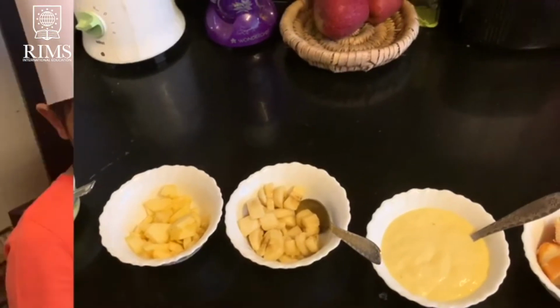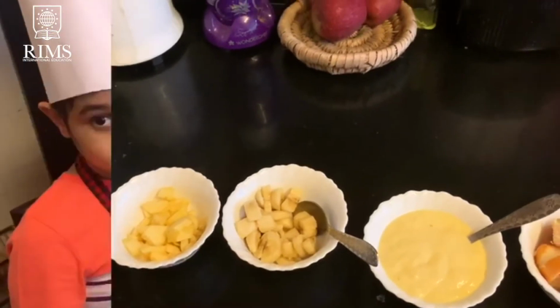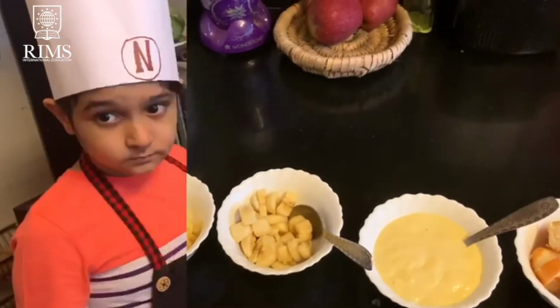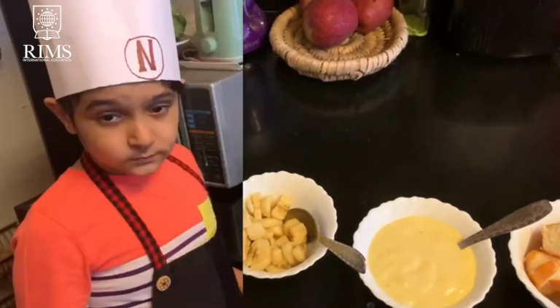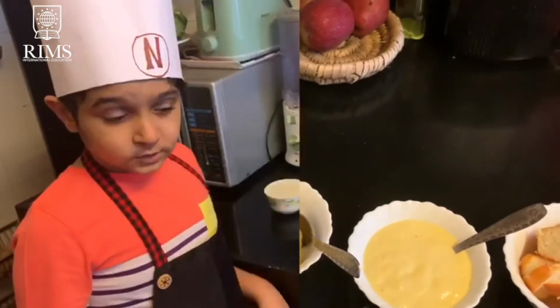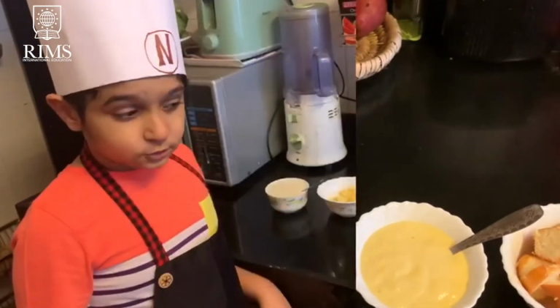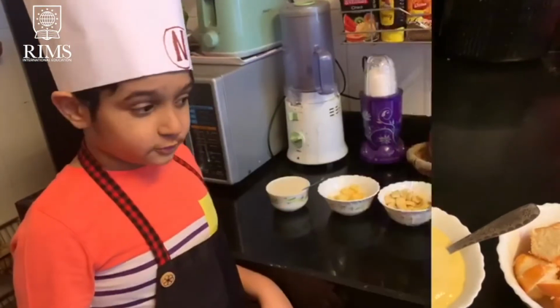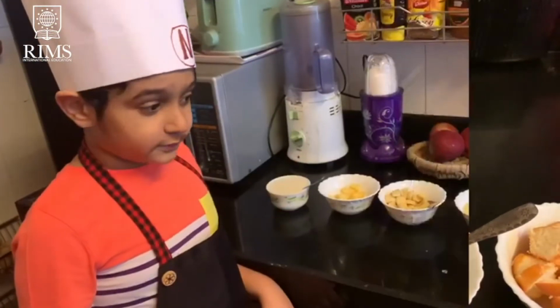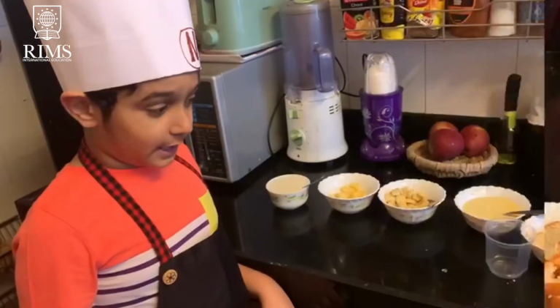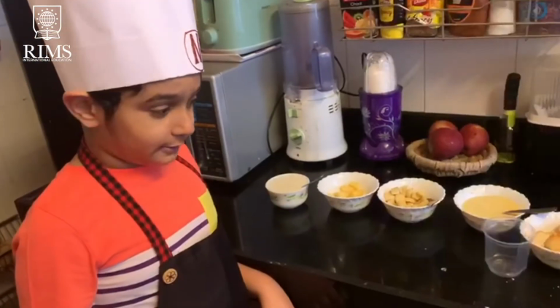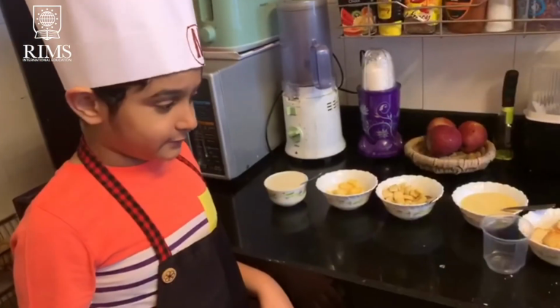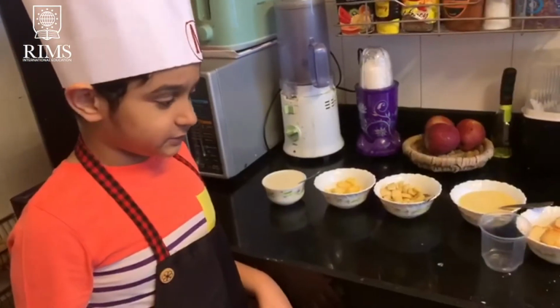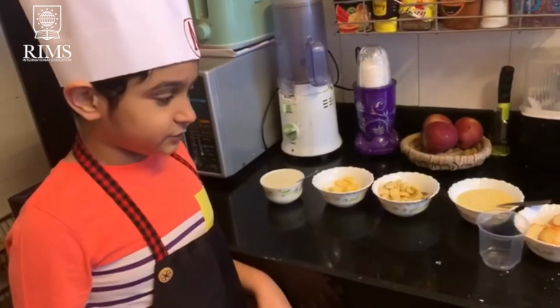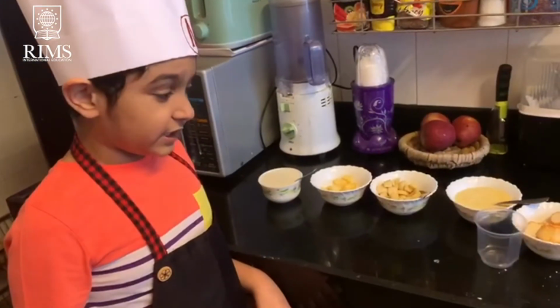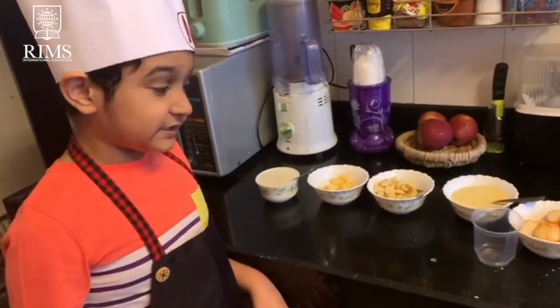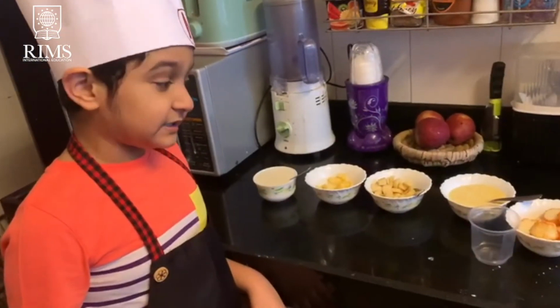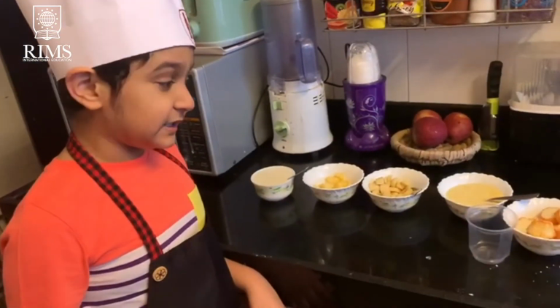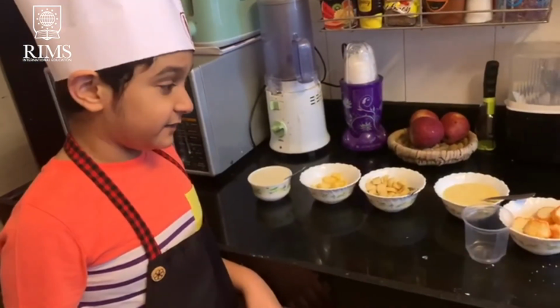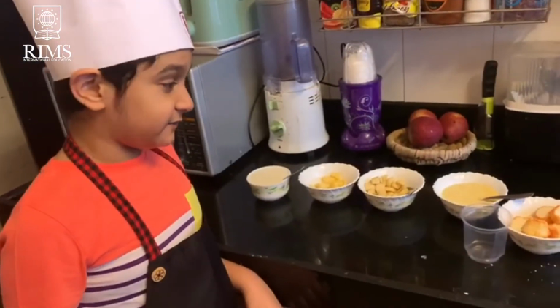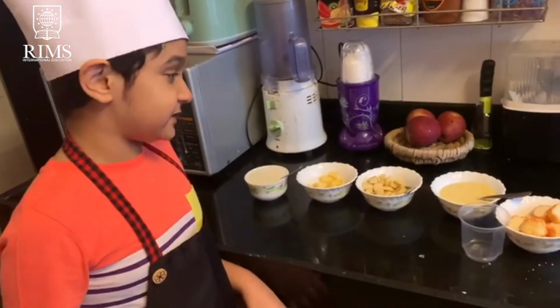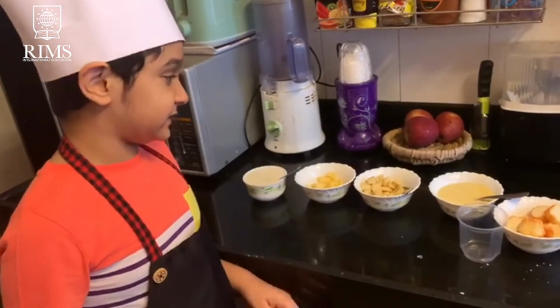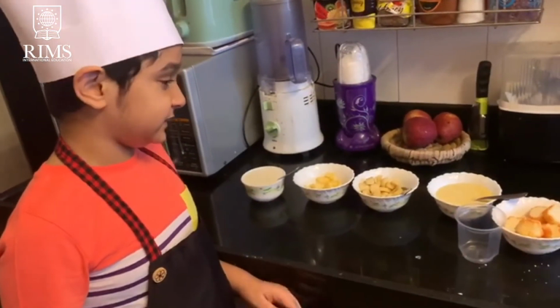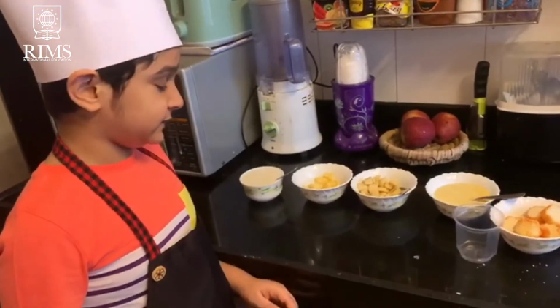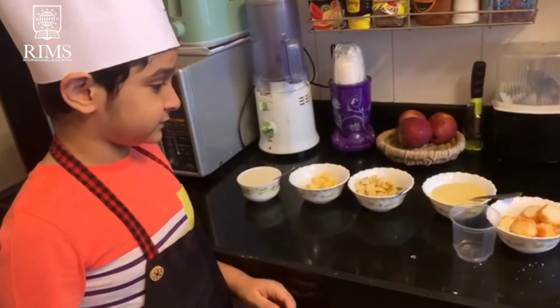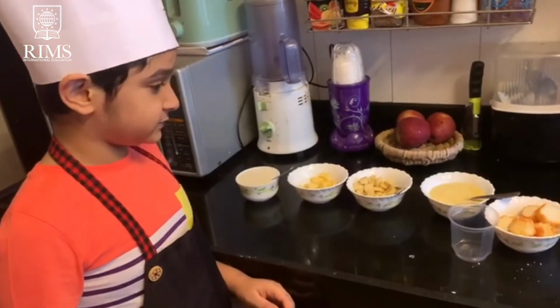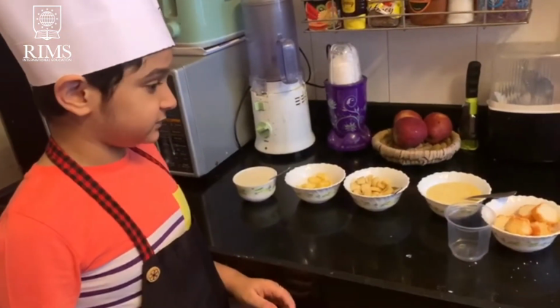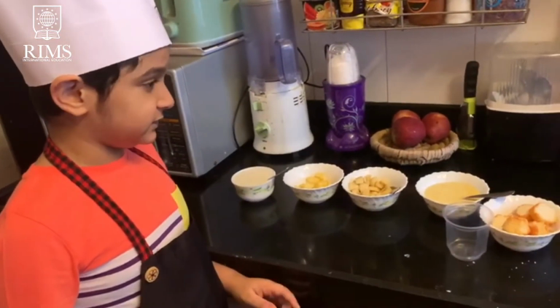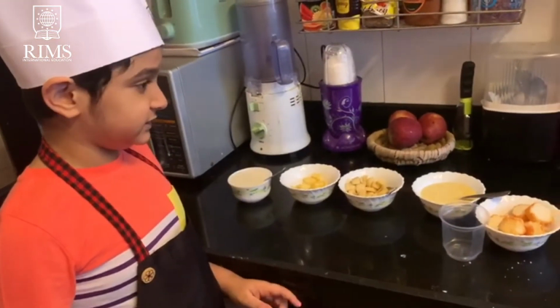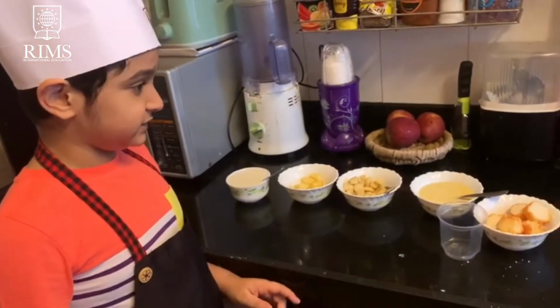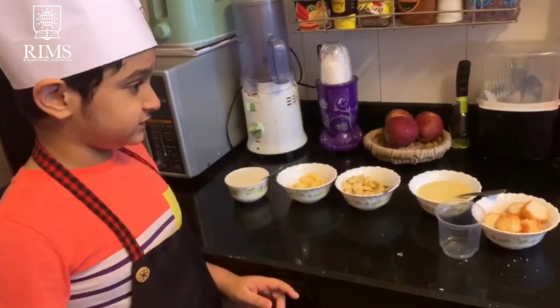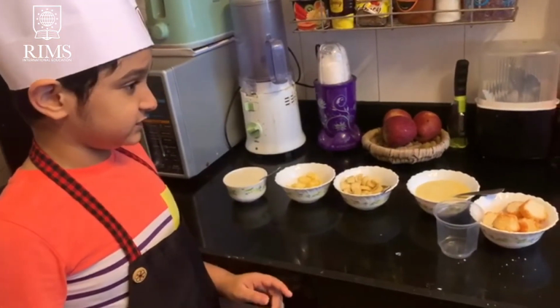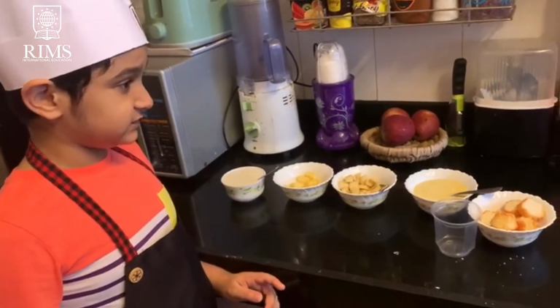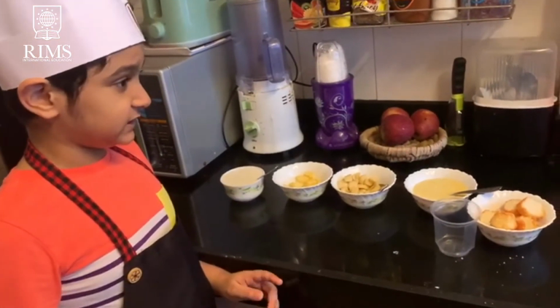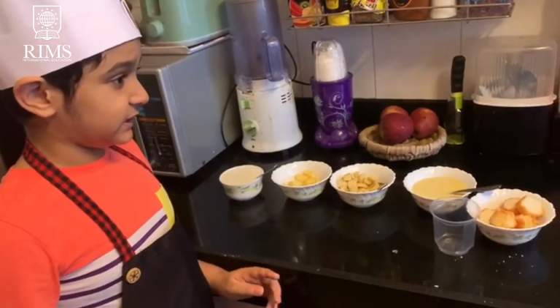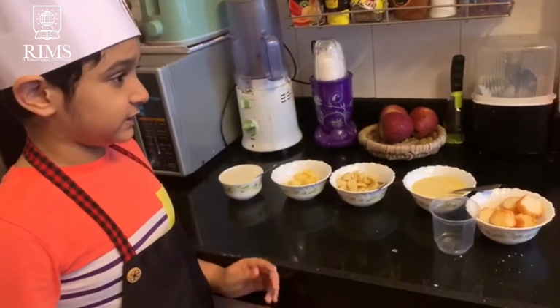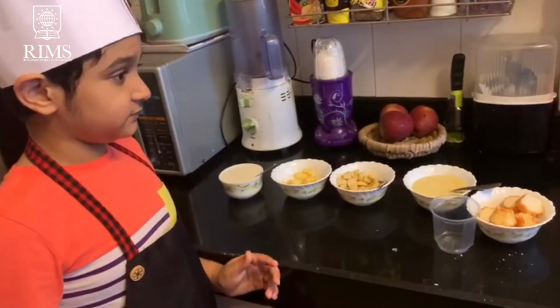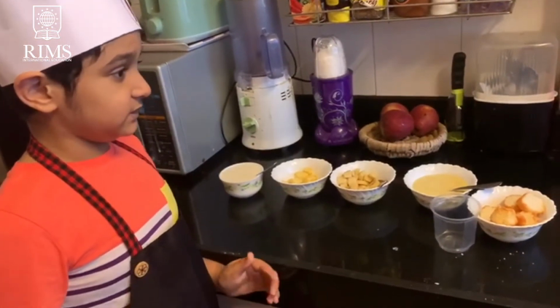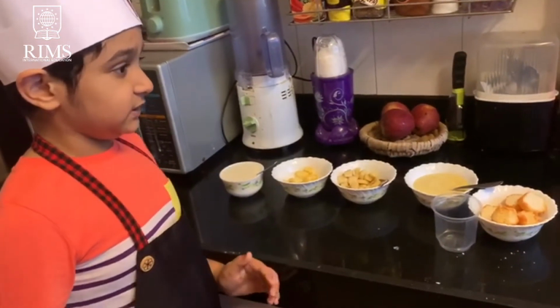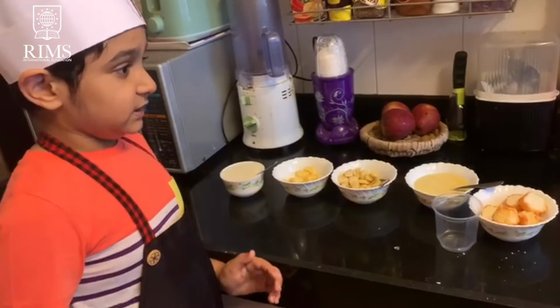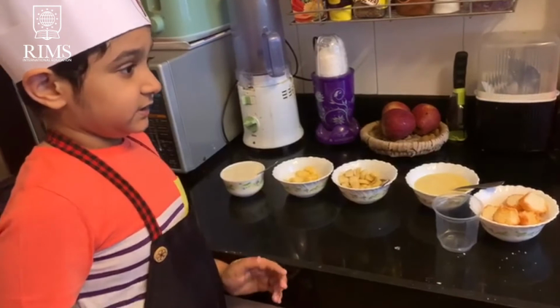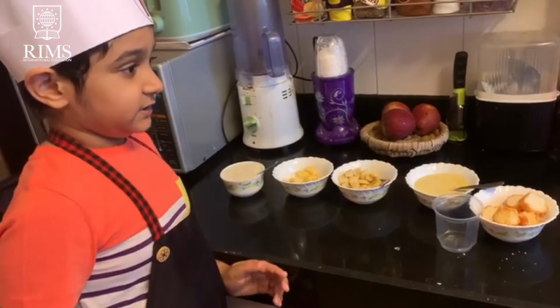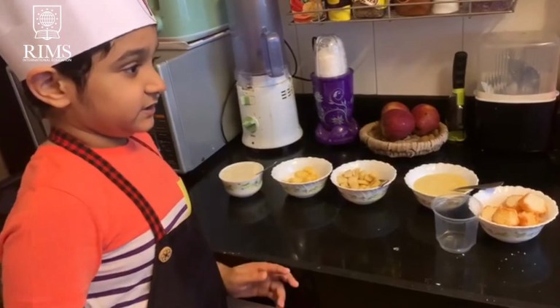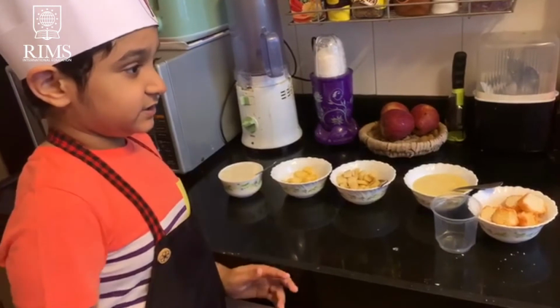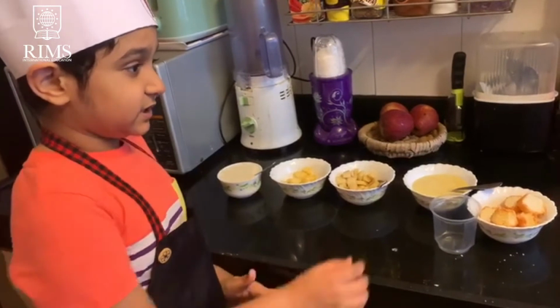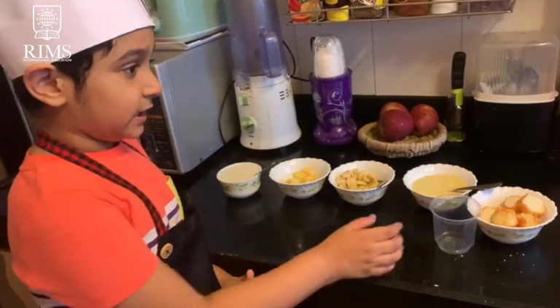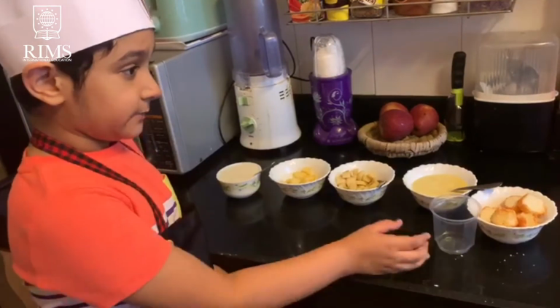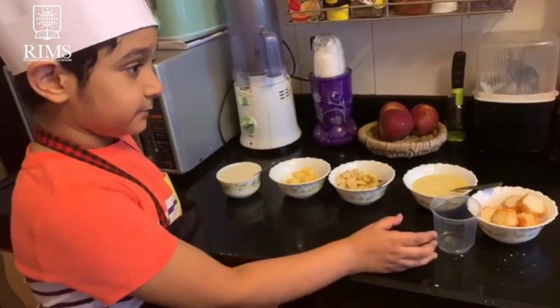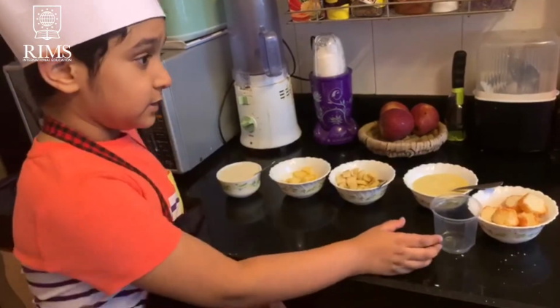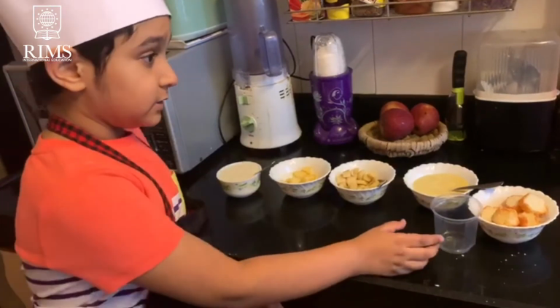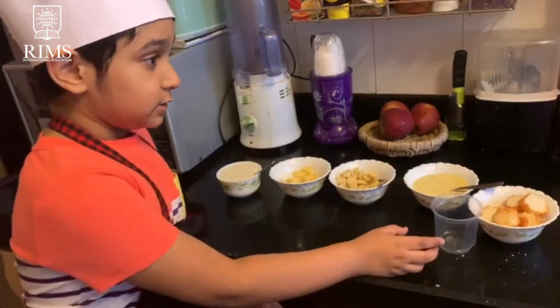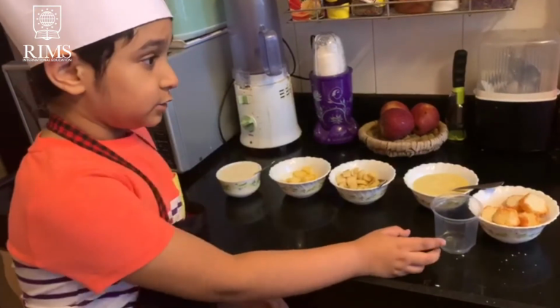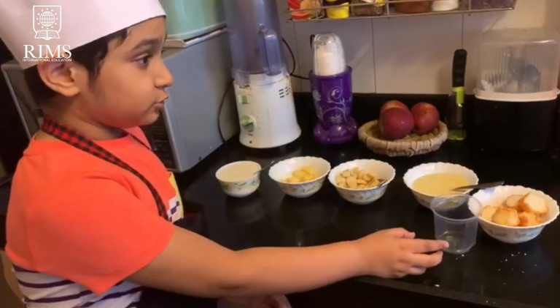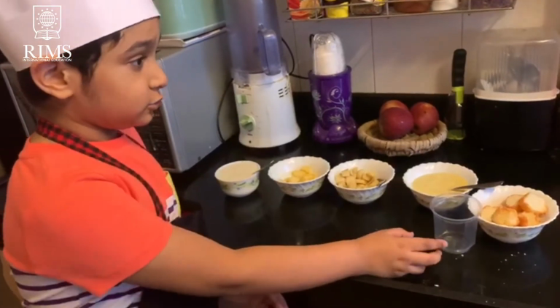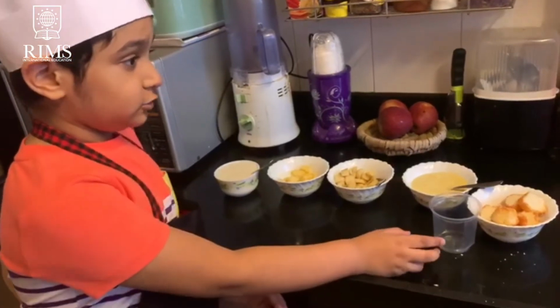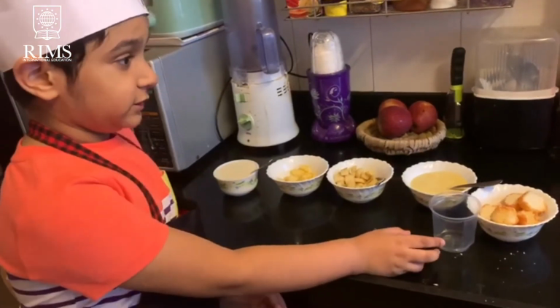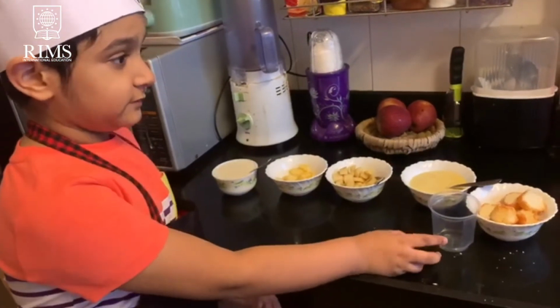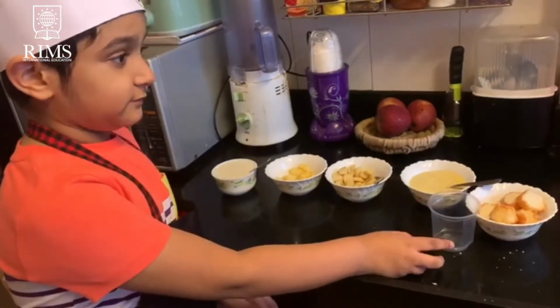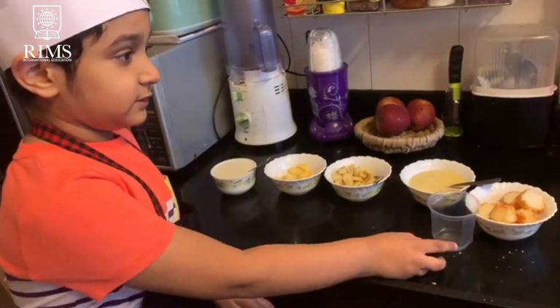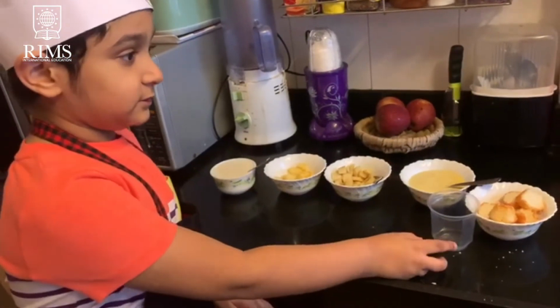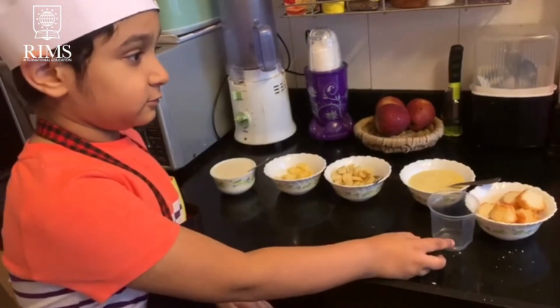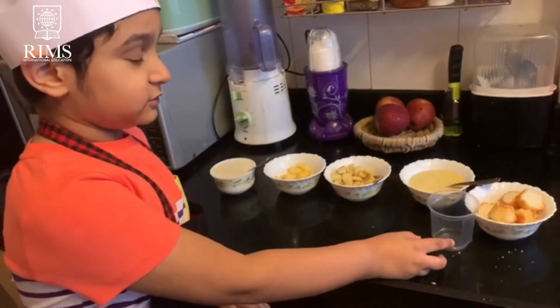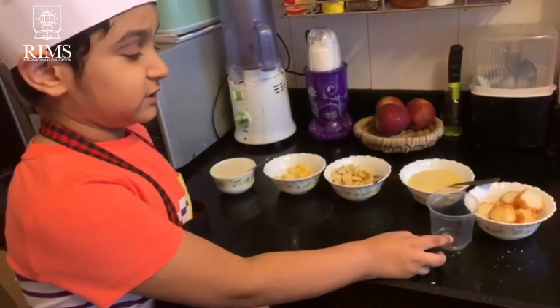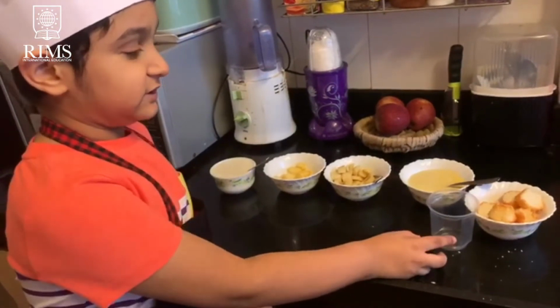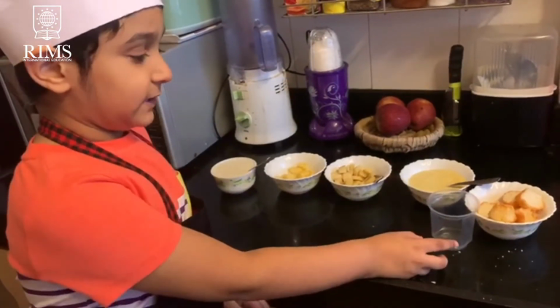So now we will start layering the ingredients inside of this cup. You could even use a jar.